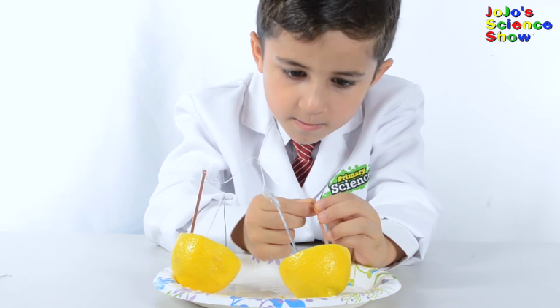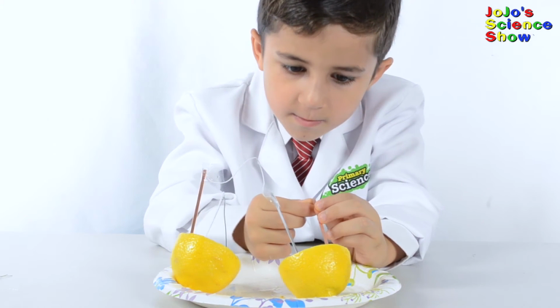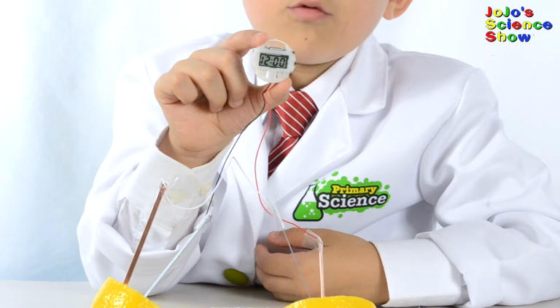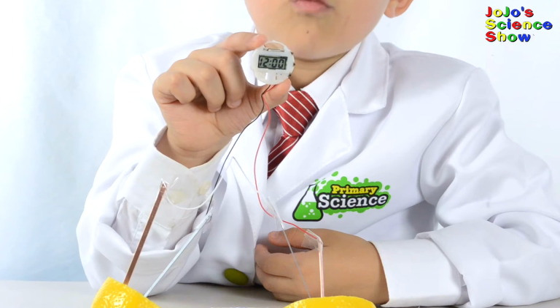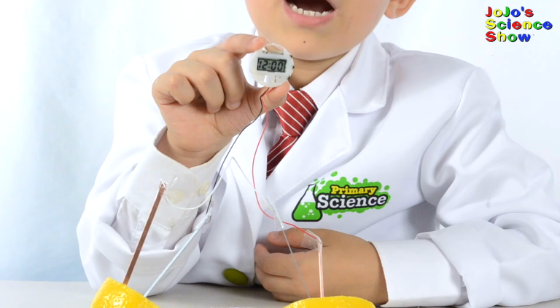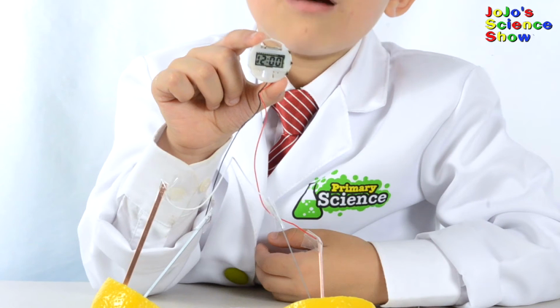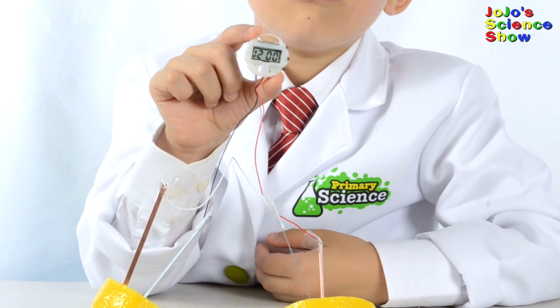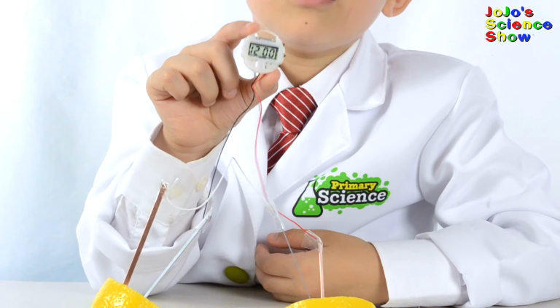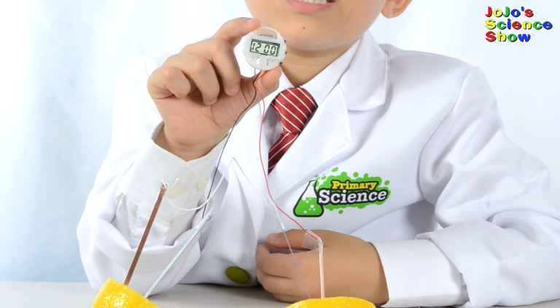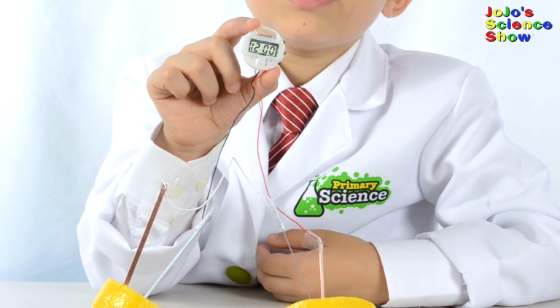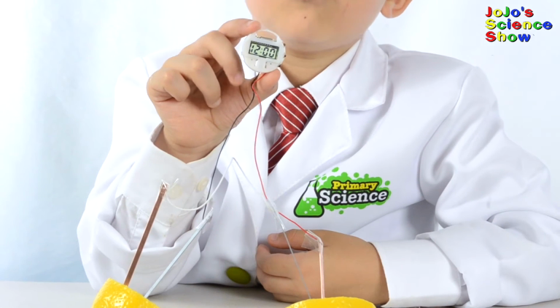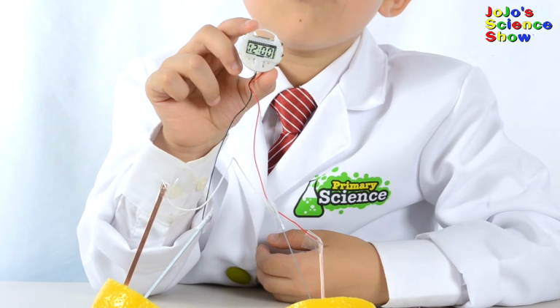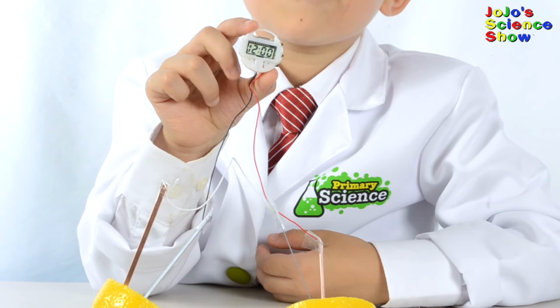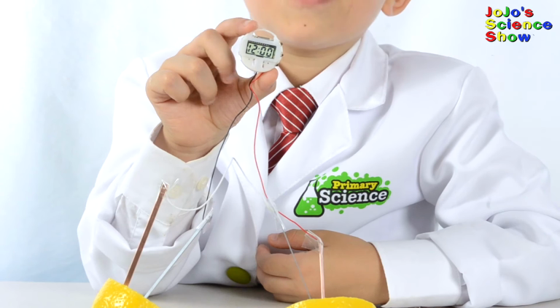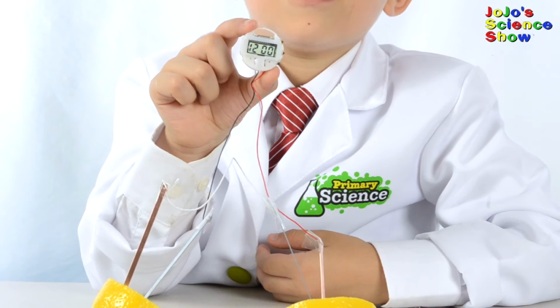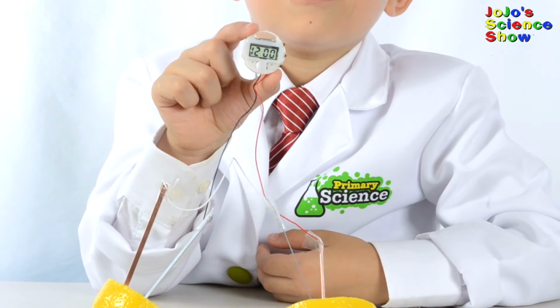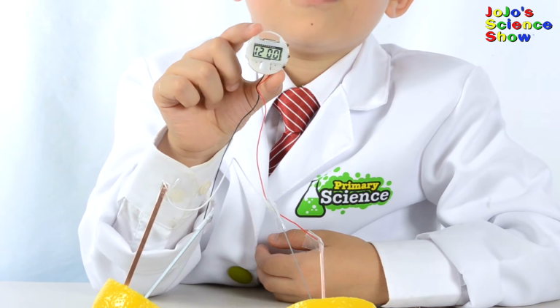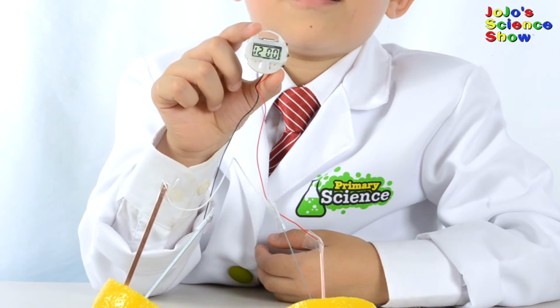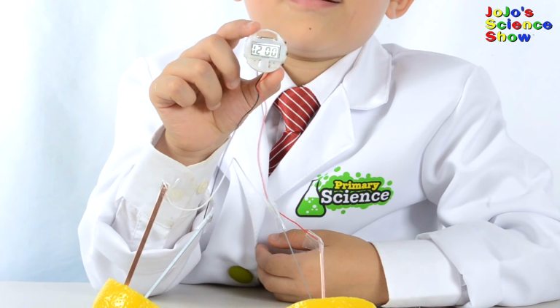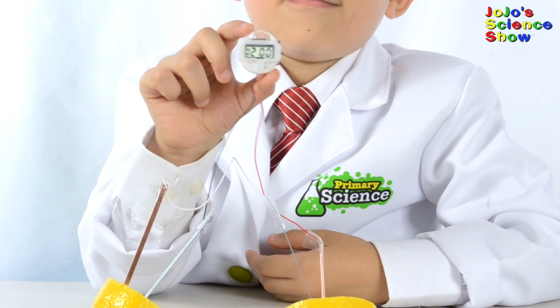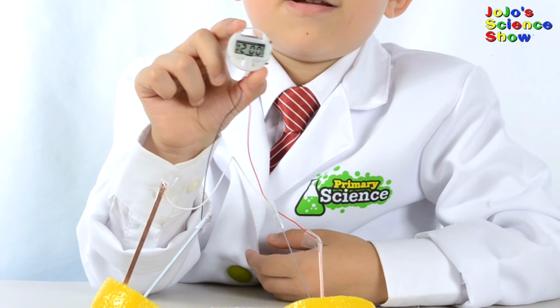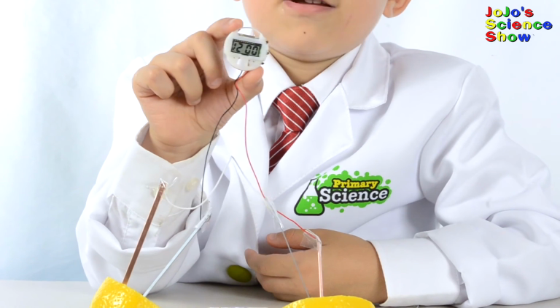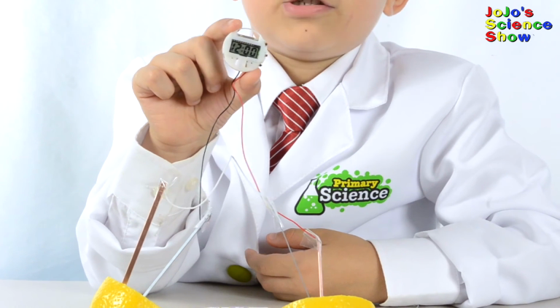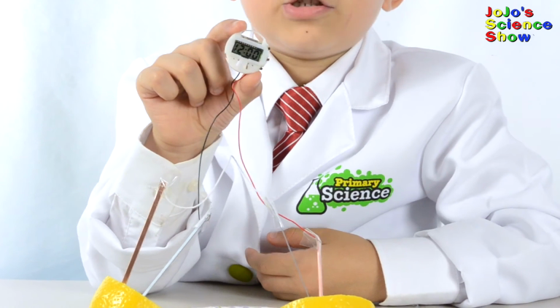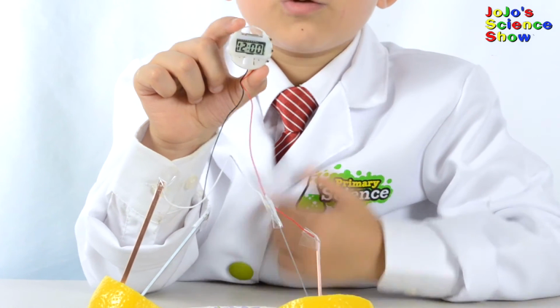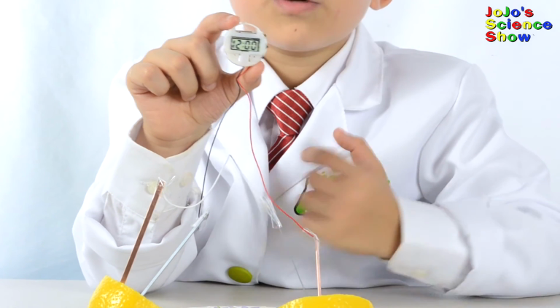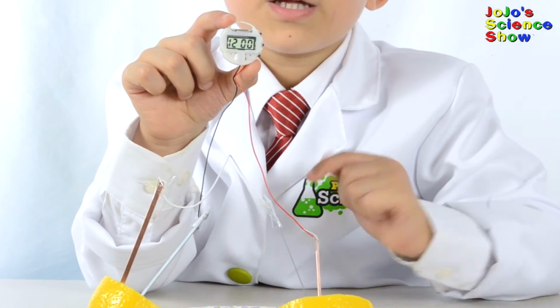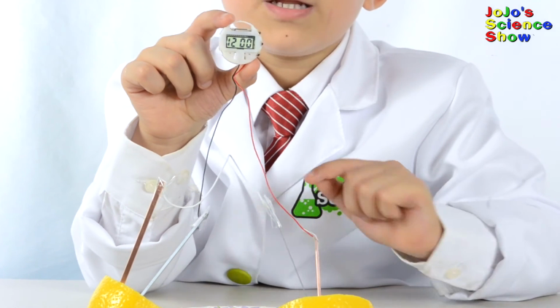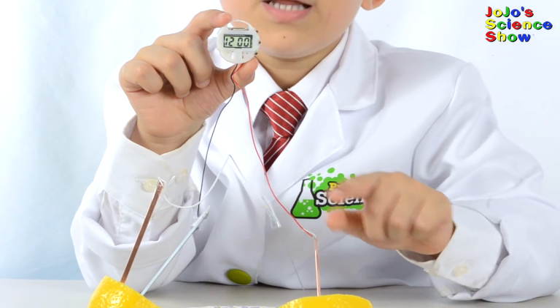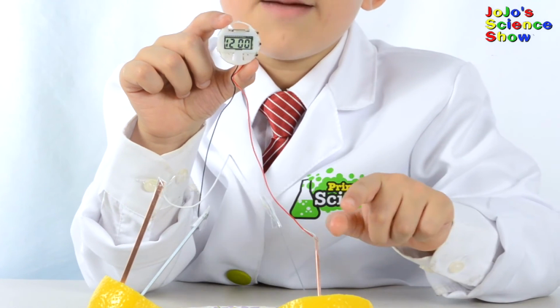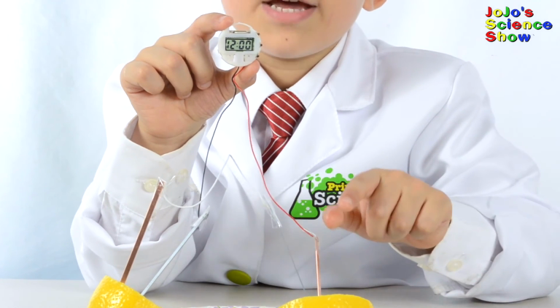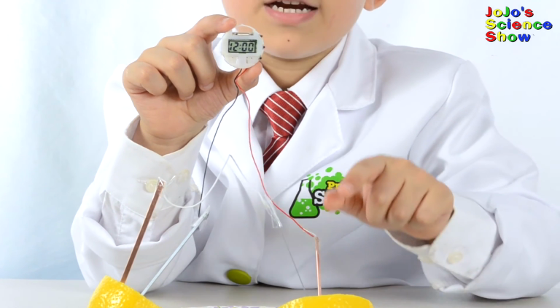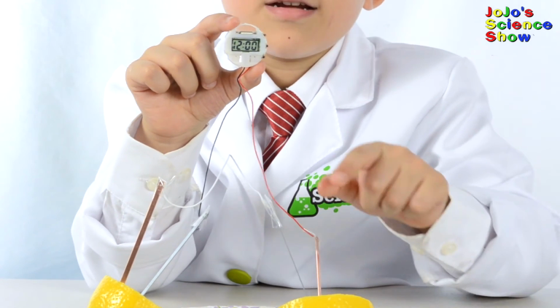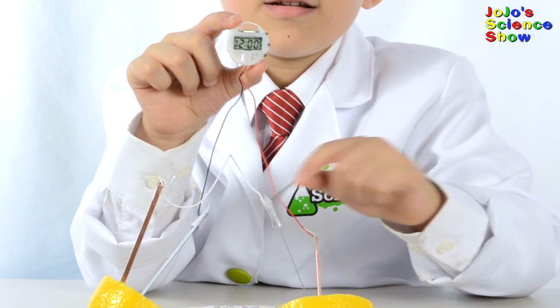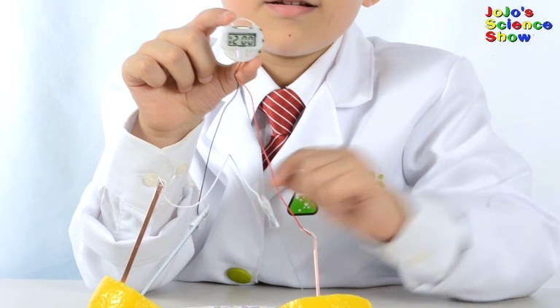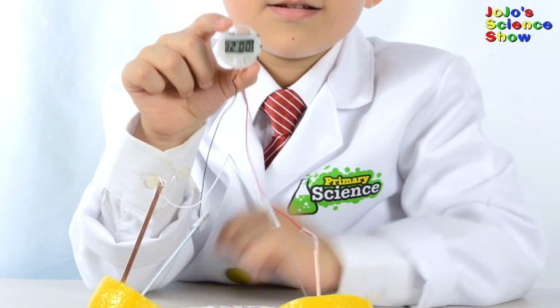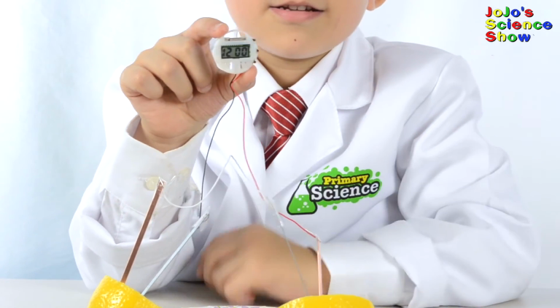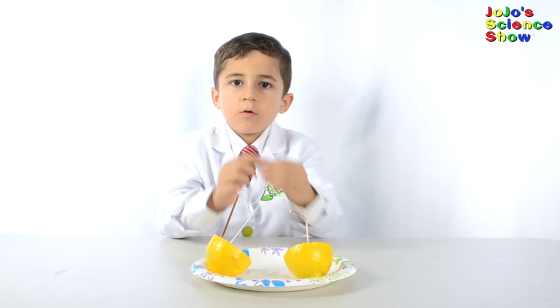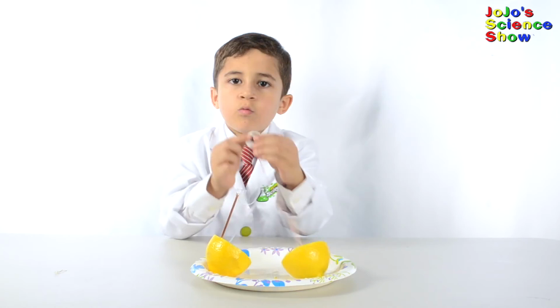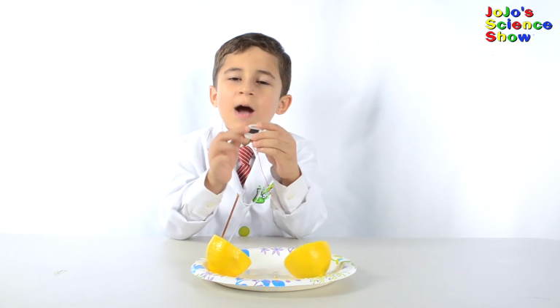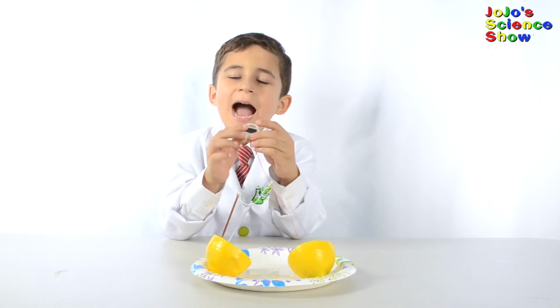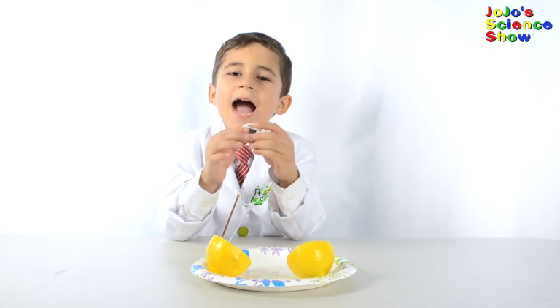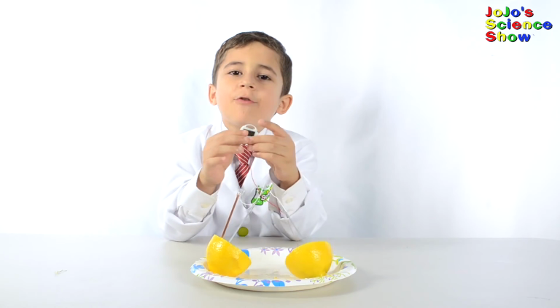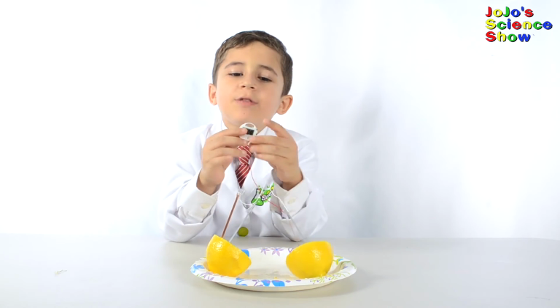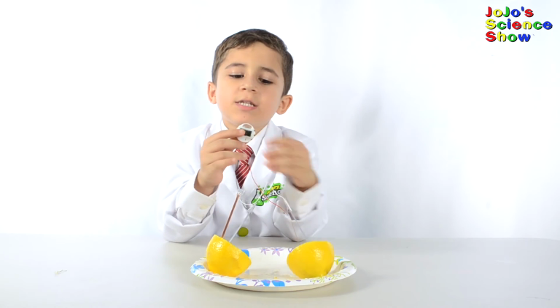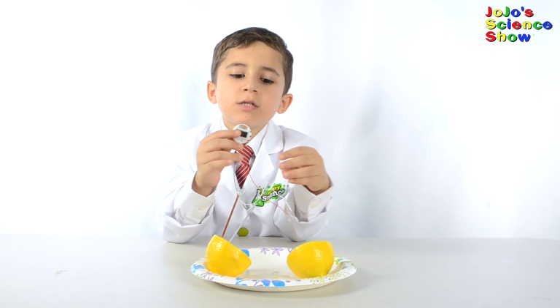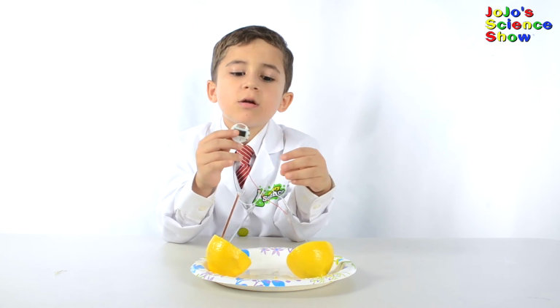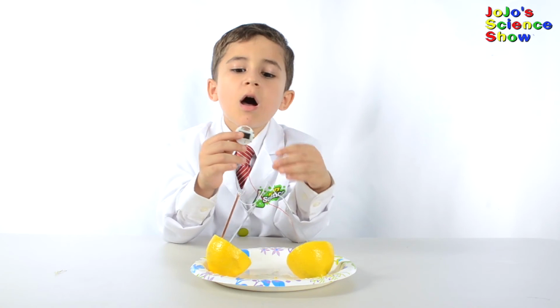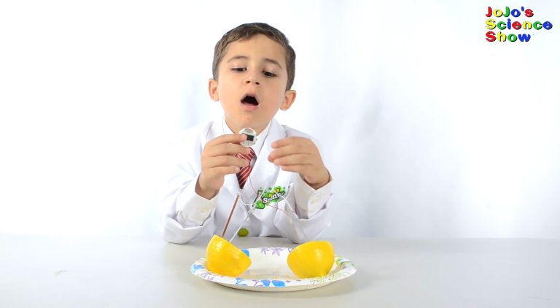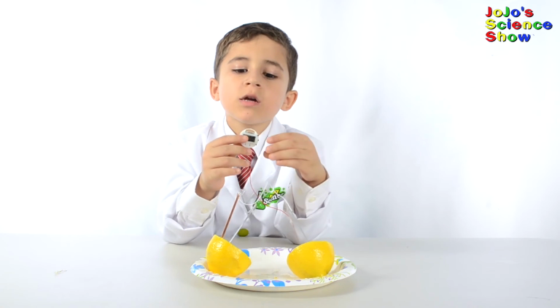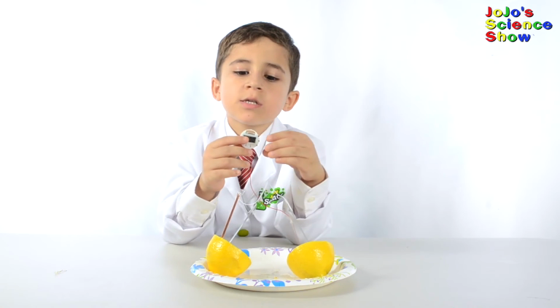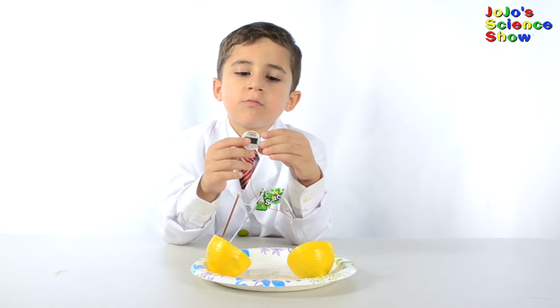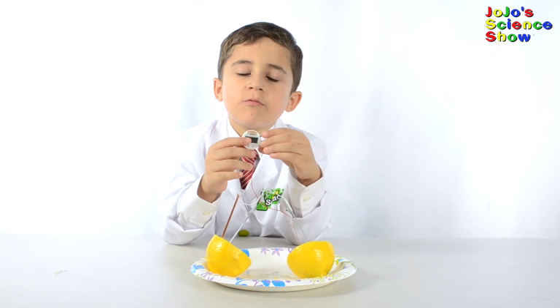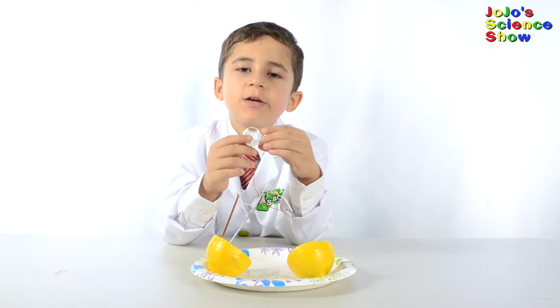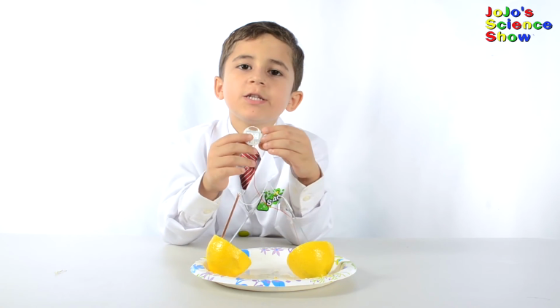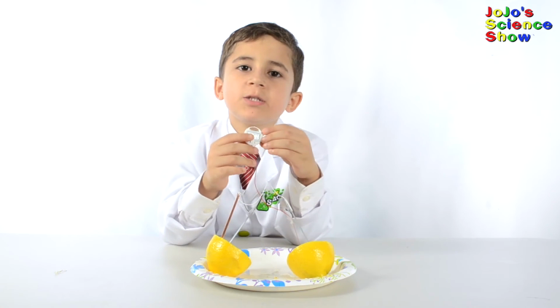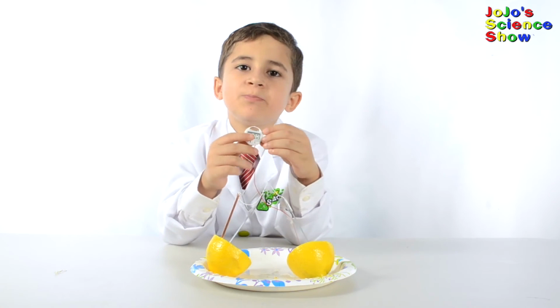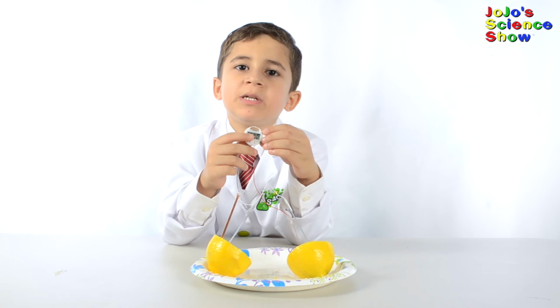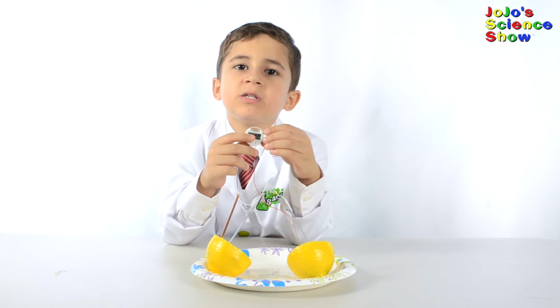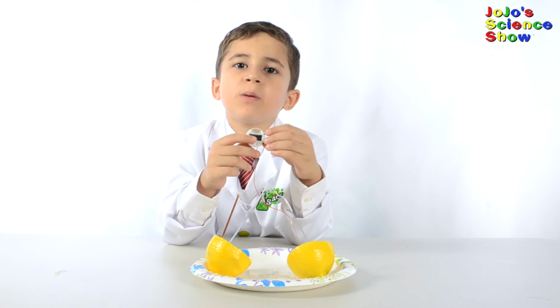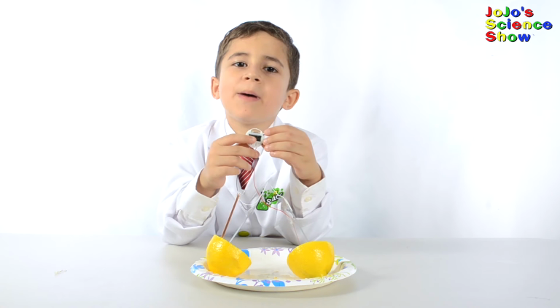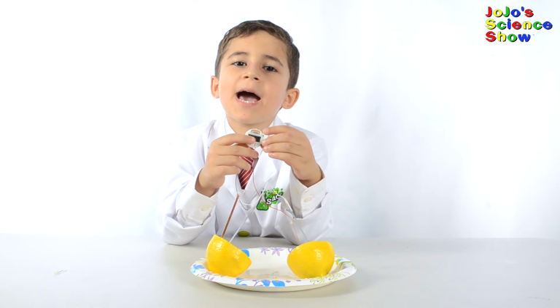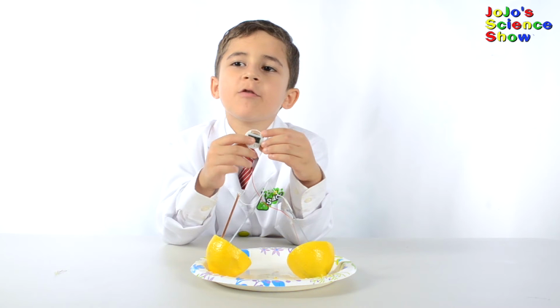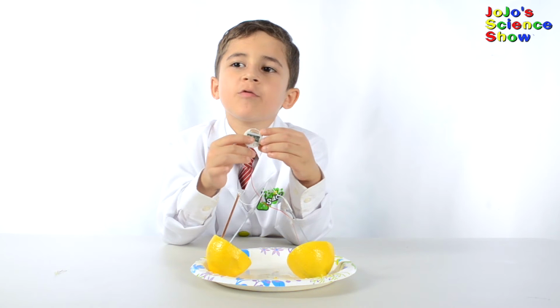Wow, look it's working! Just with the lemon! Wow, this is awesome! We just built a battery!